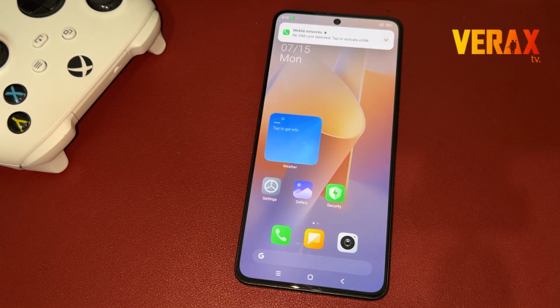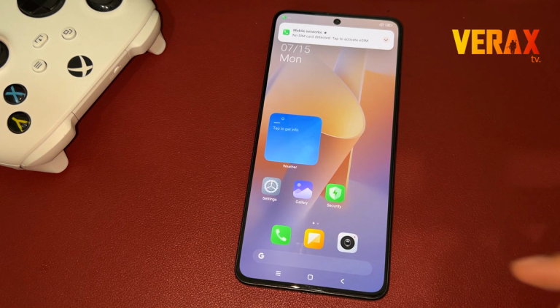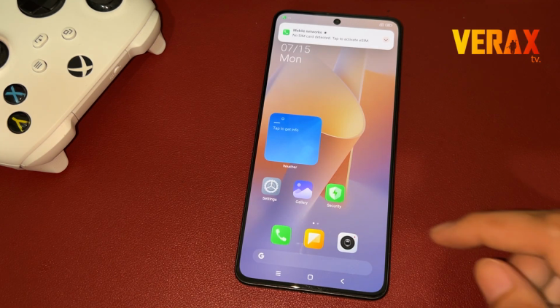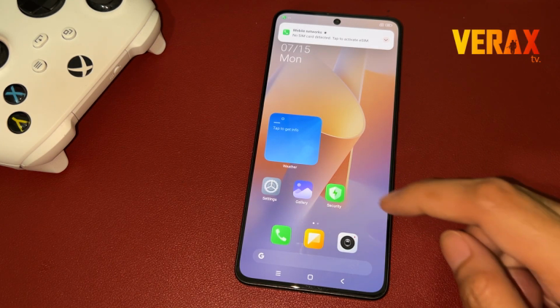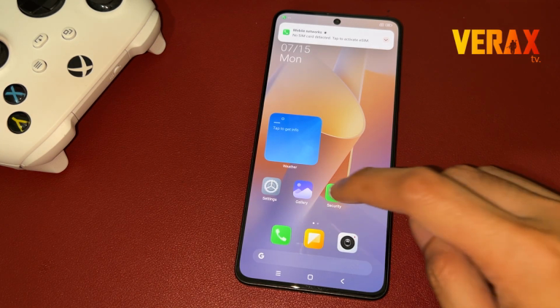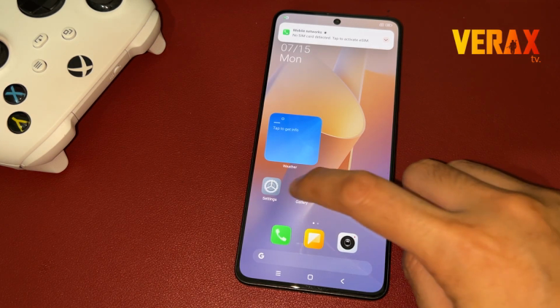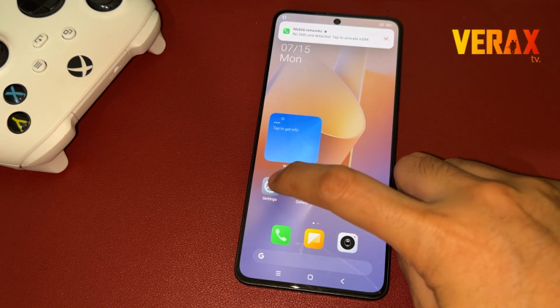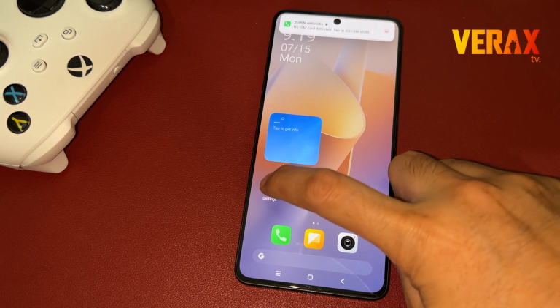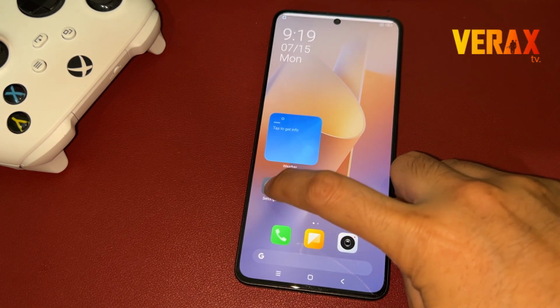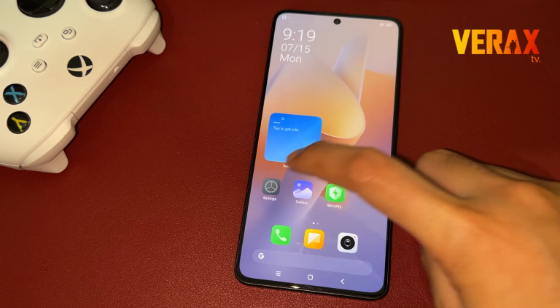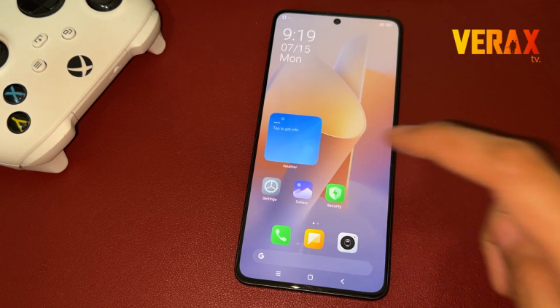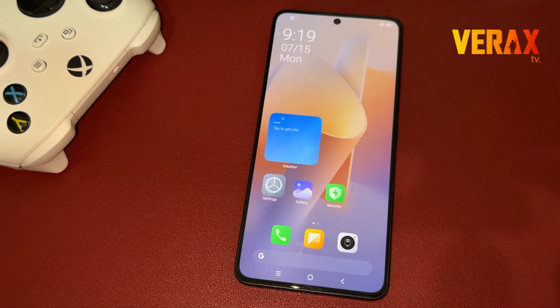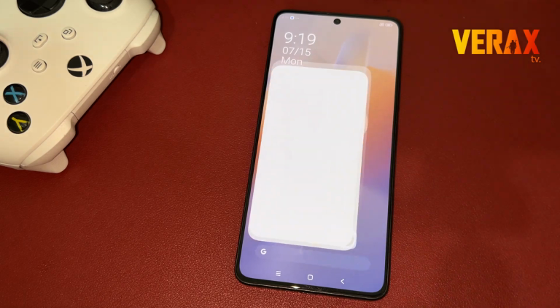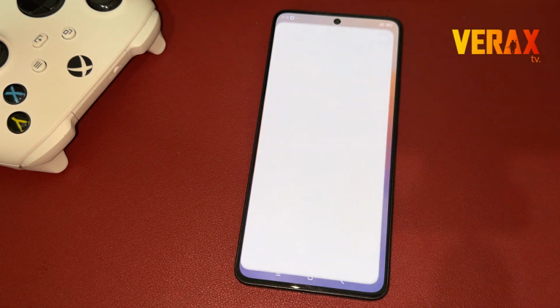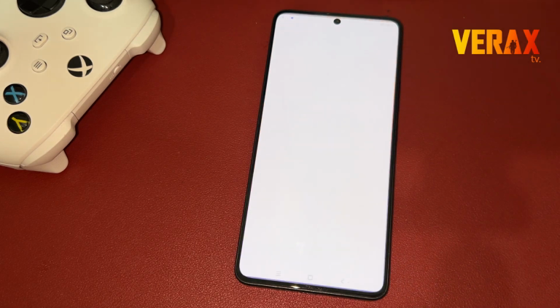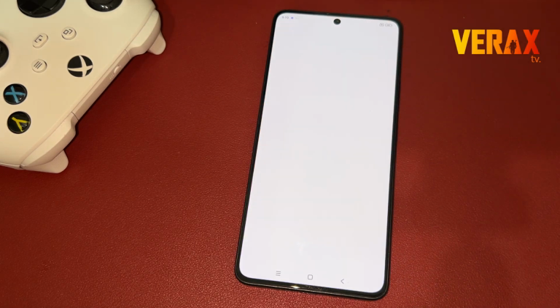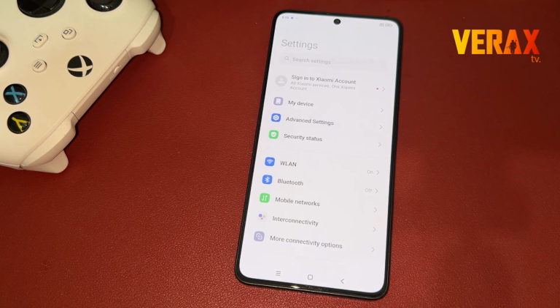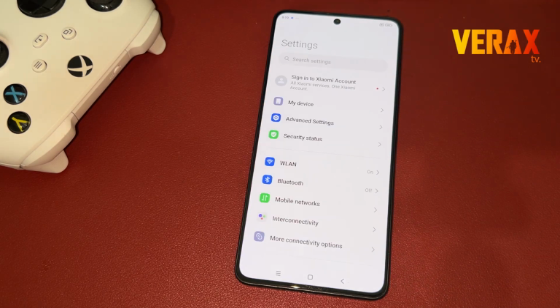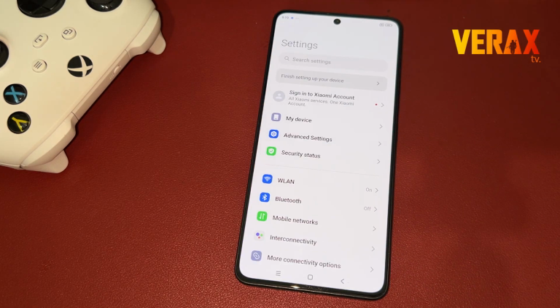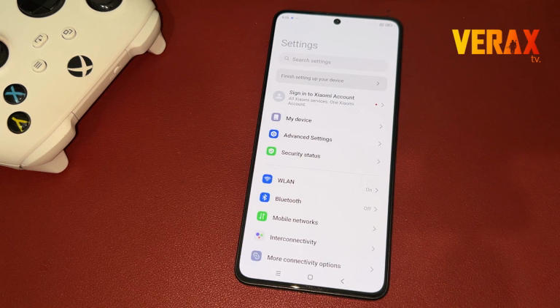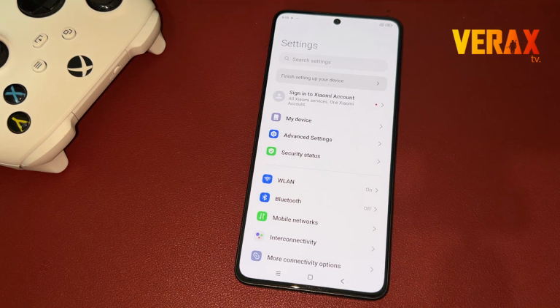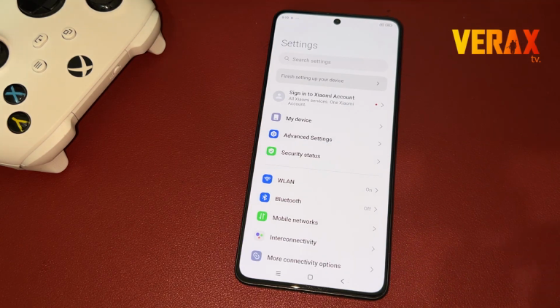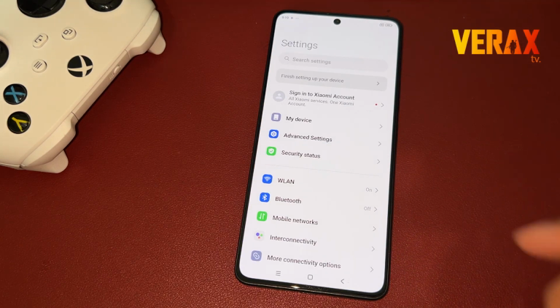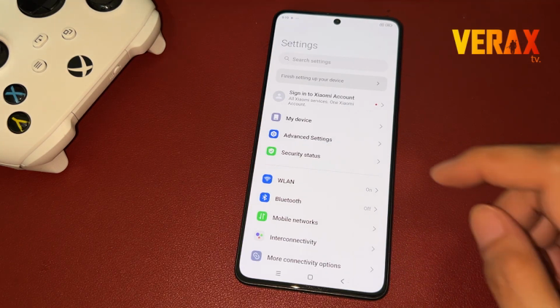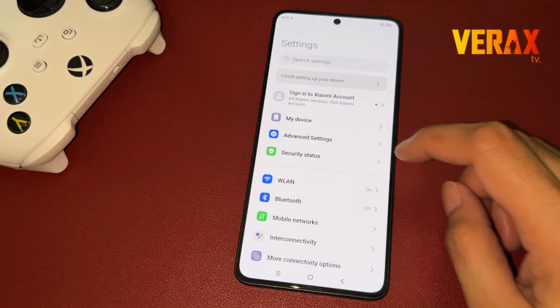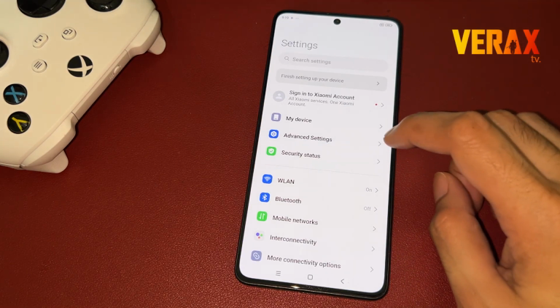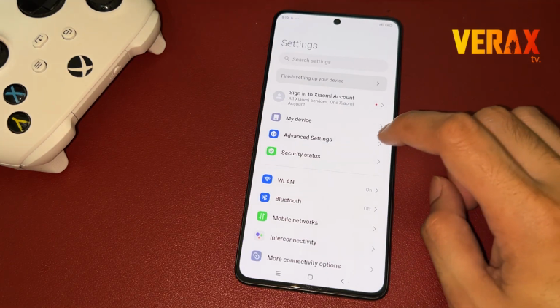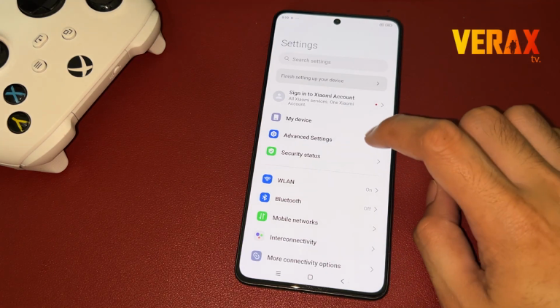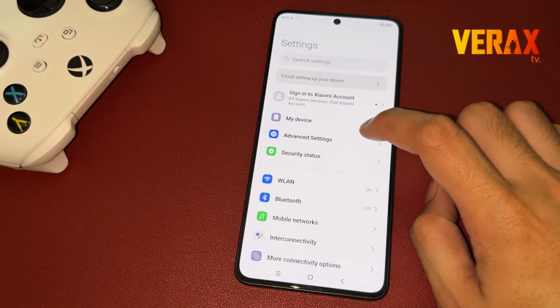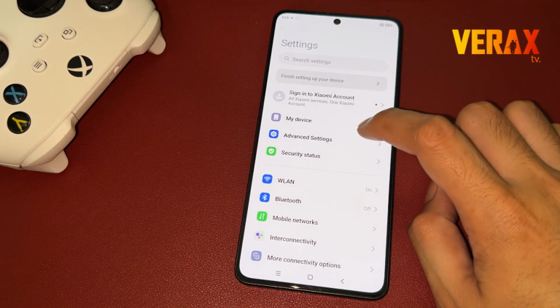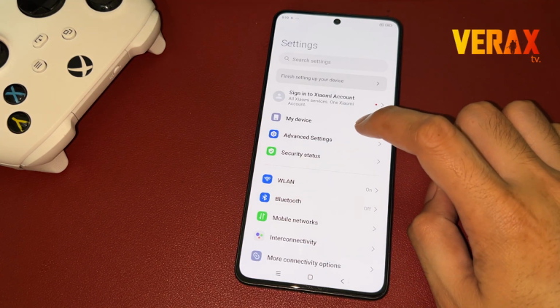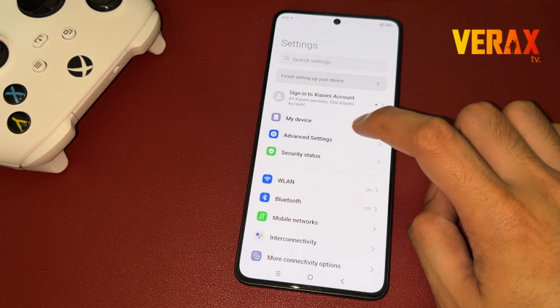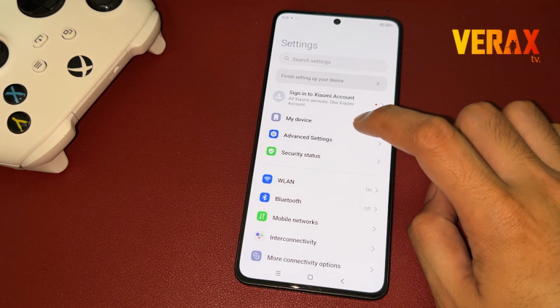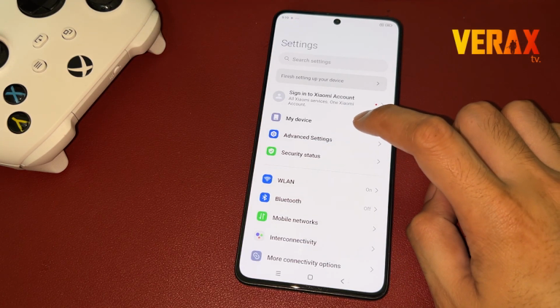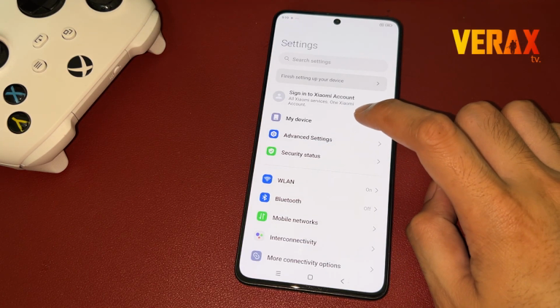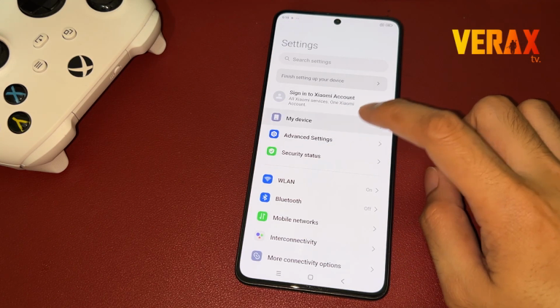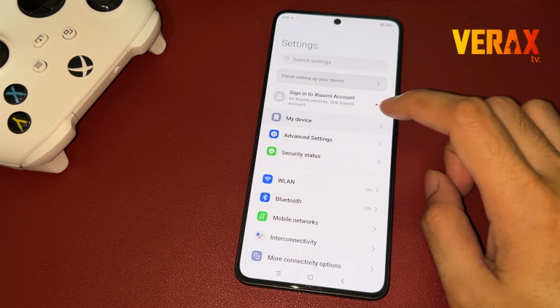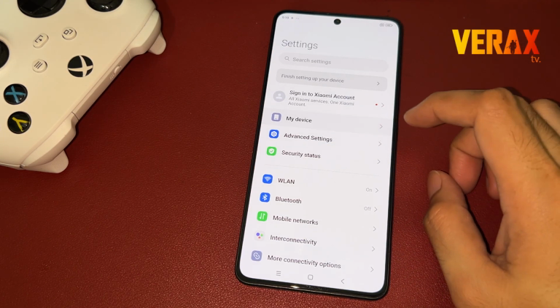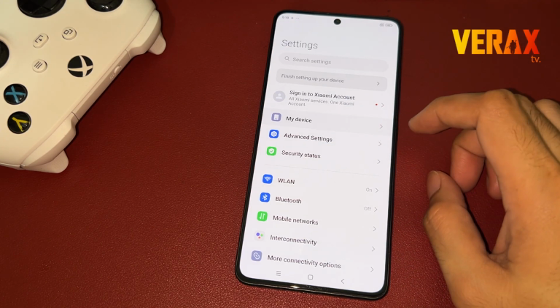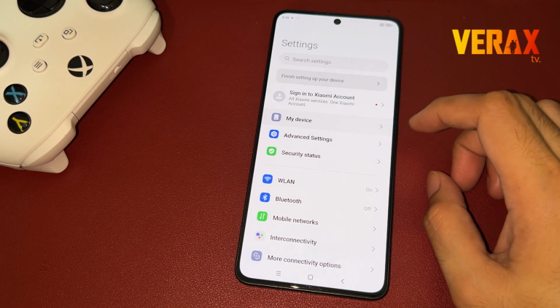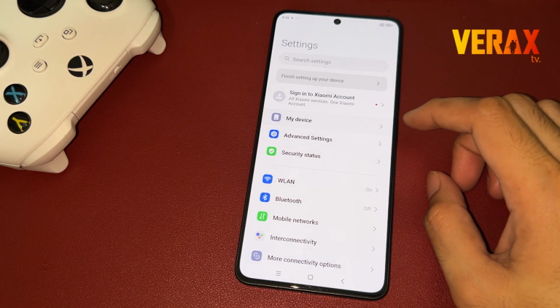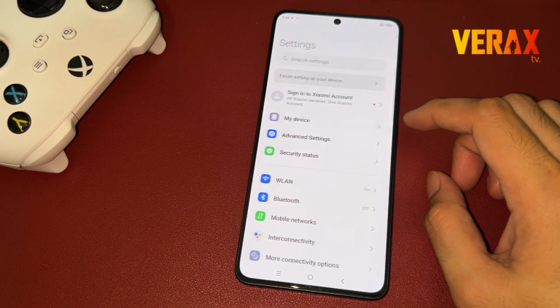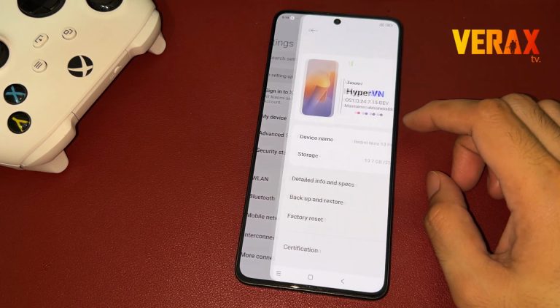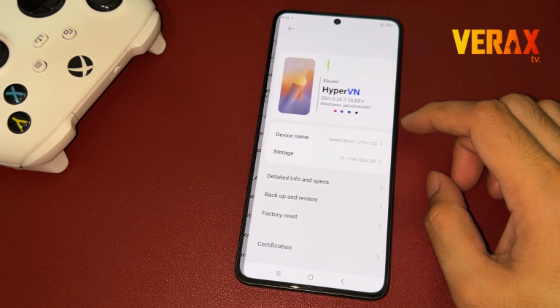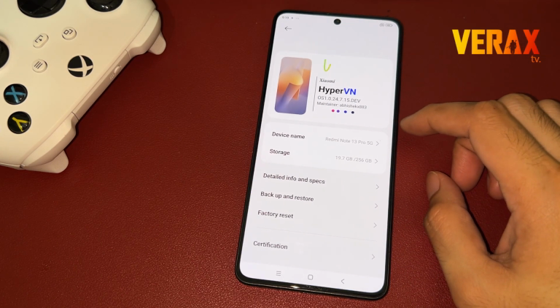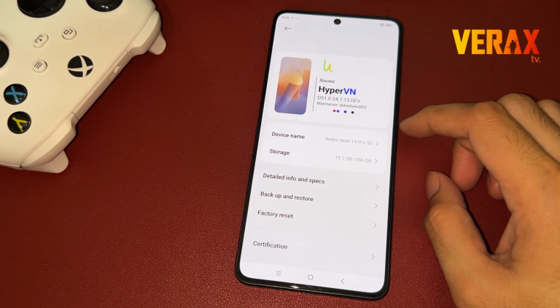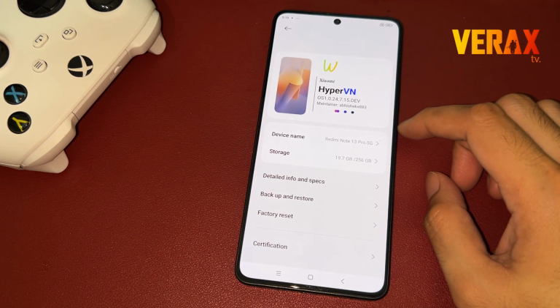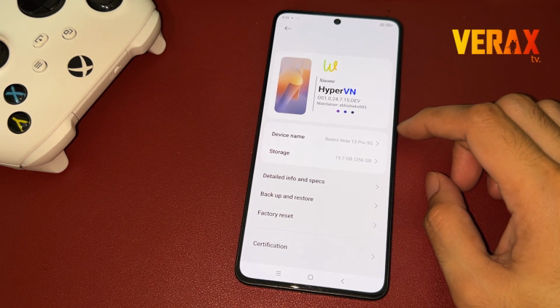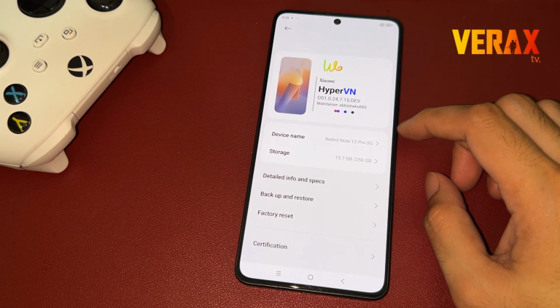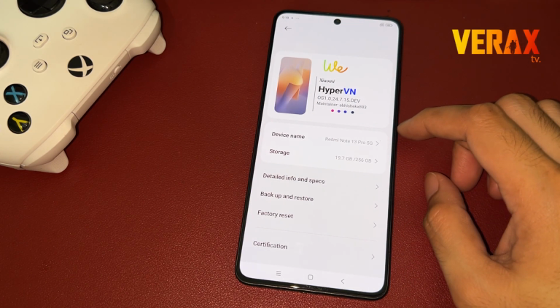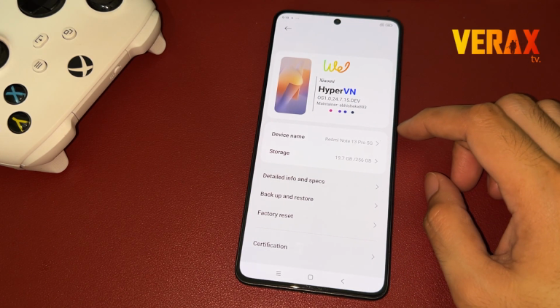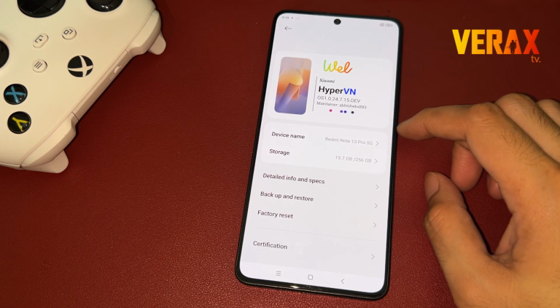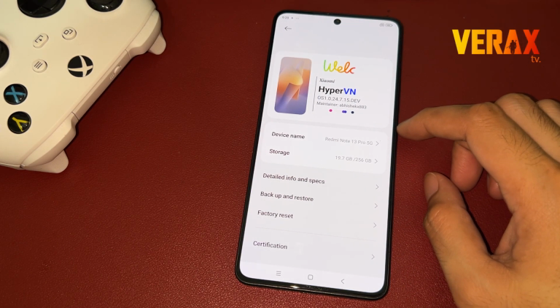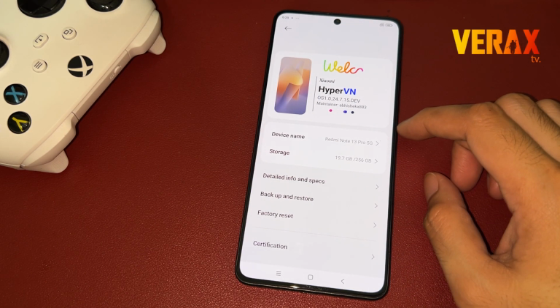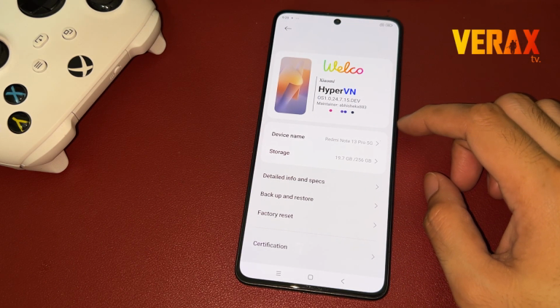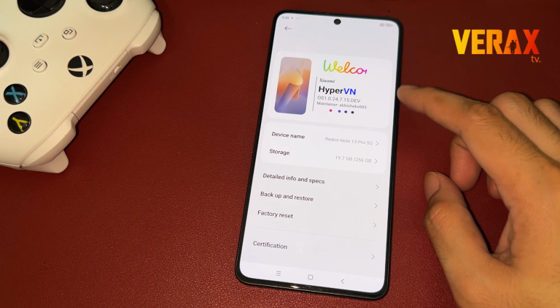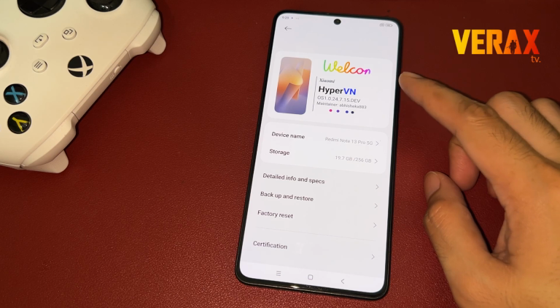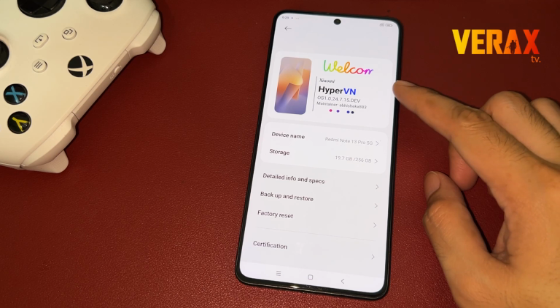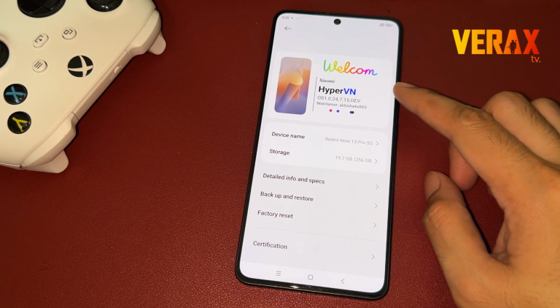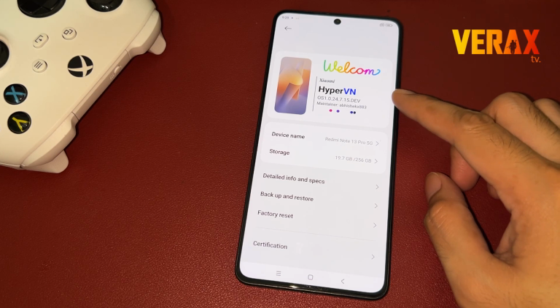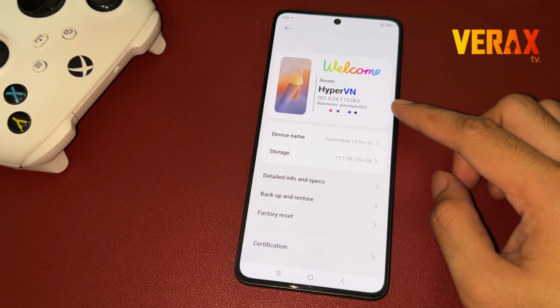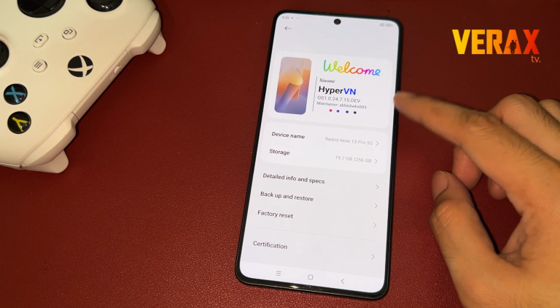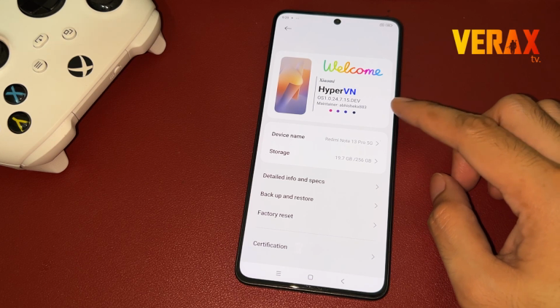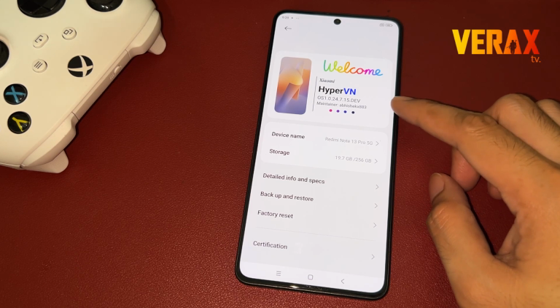You have successfully installed the HyperV and OS ROM on your Redmi Note 13 Pro 5G. Here's a quick preview of the ROM.